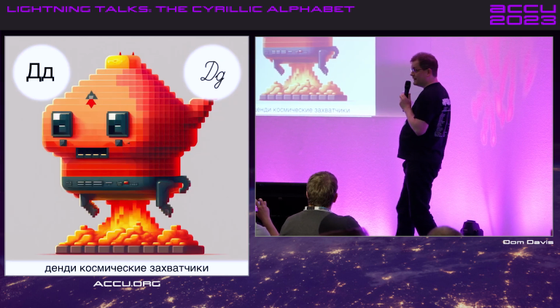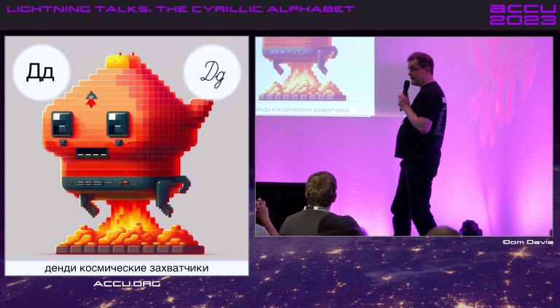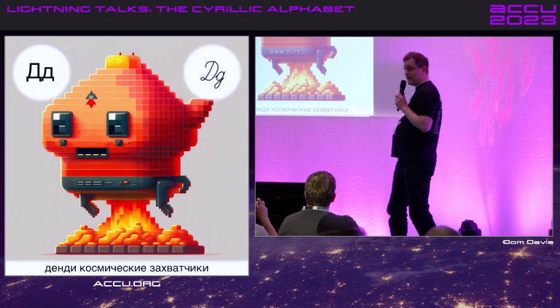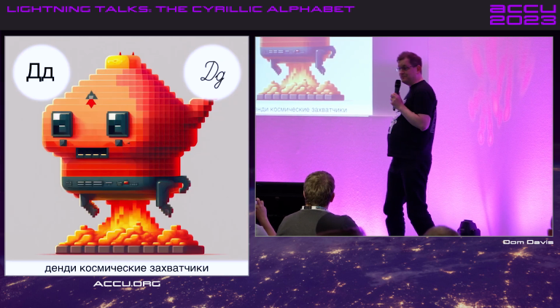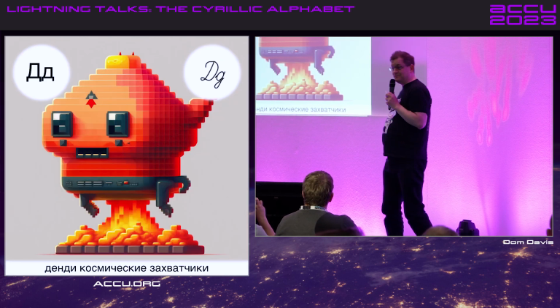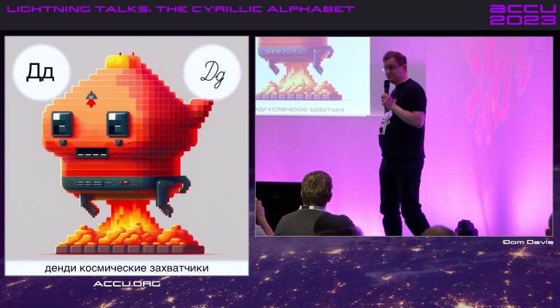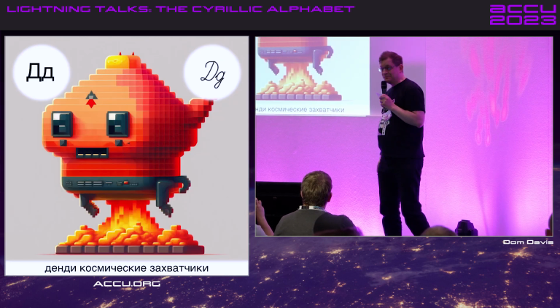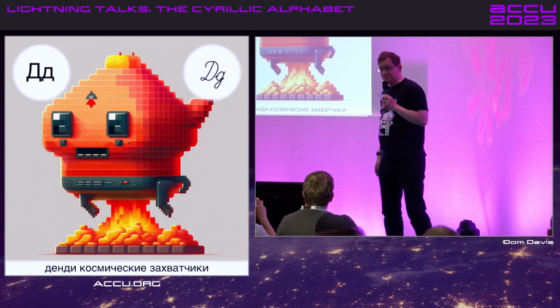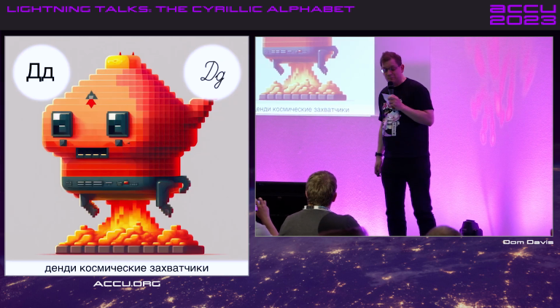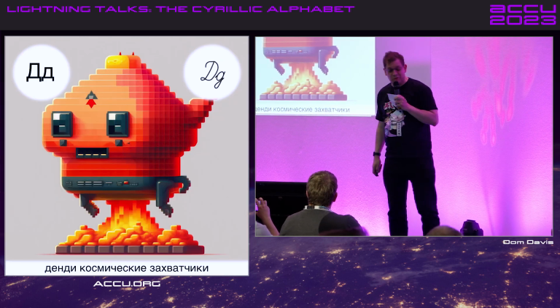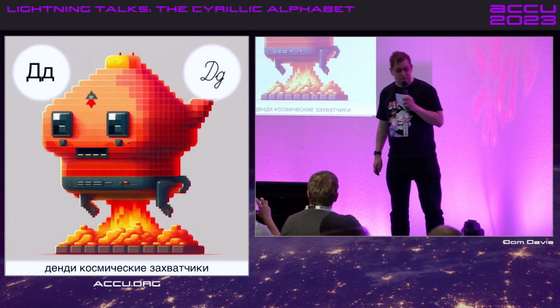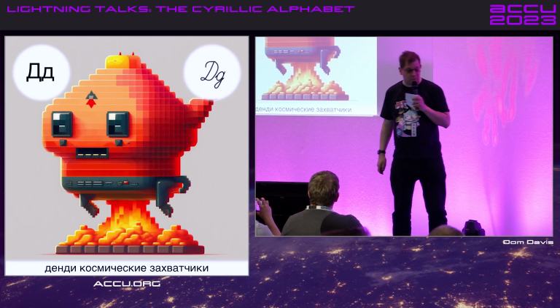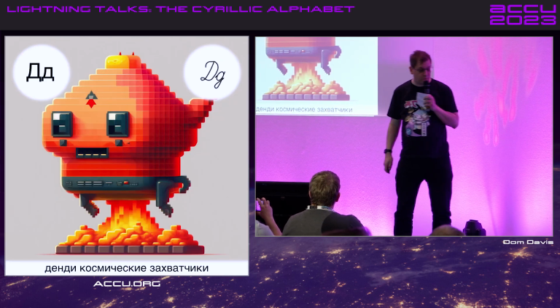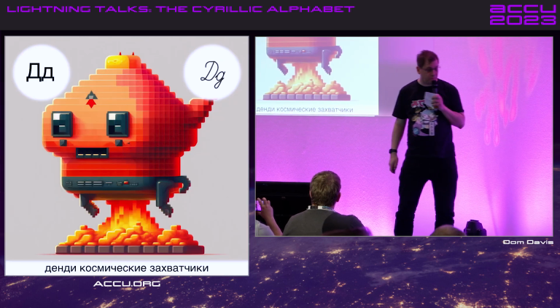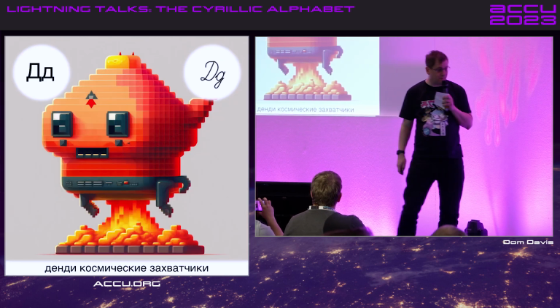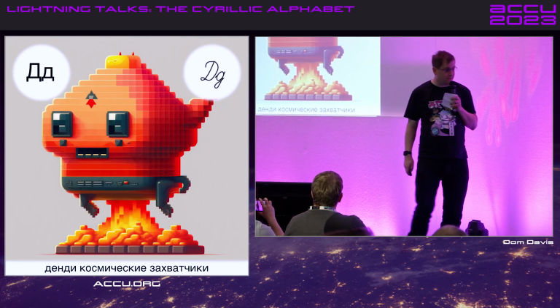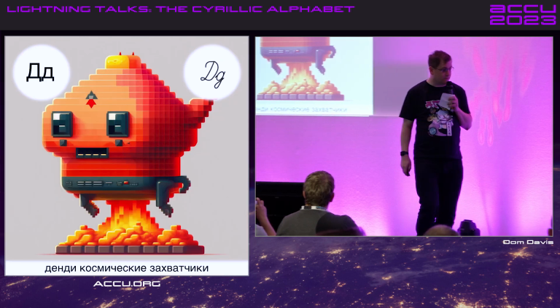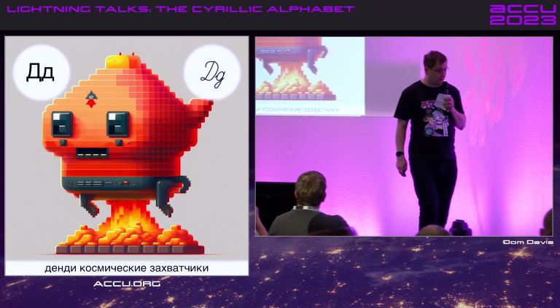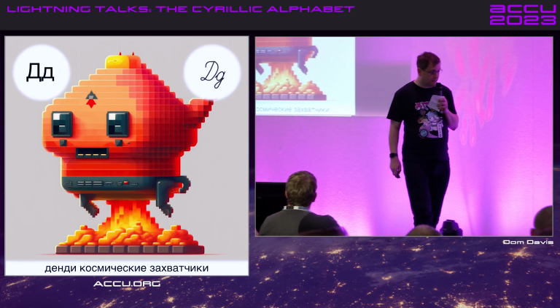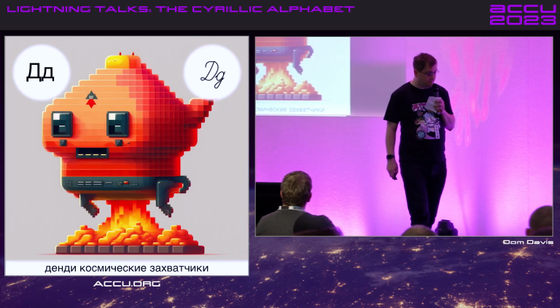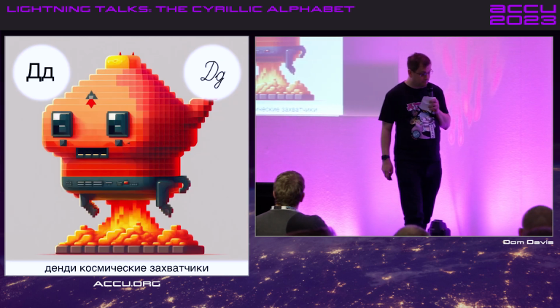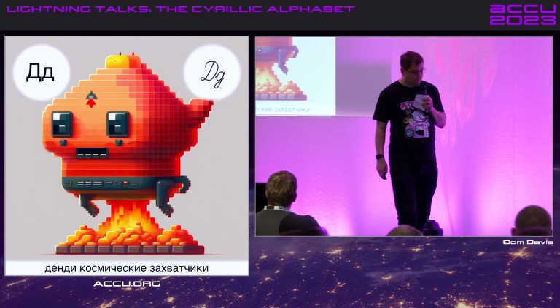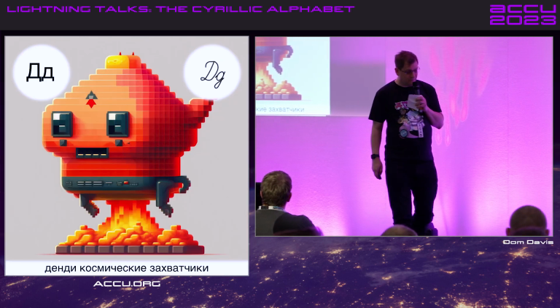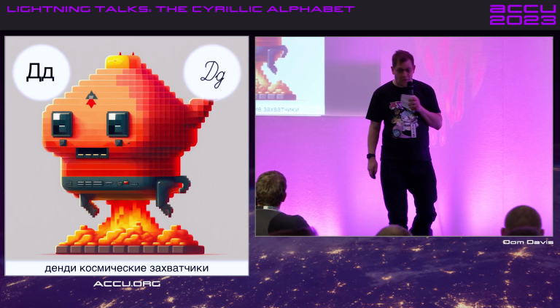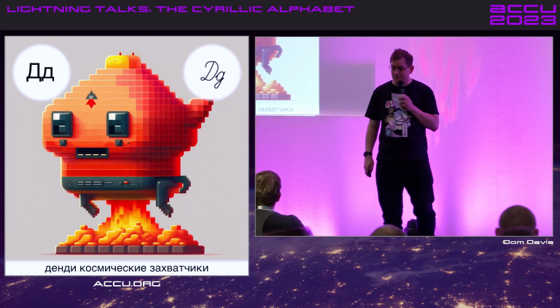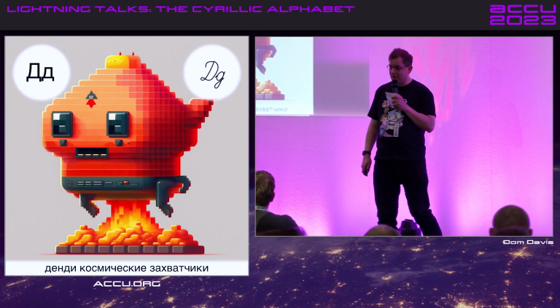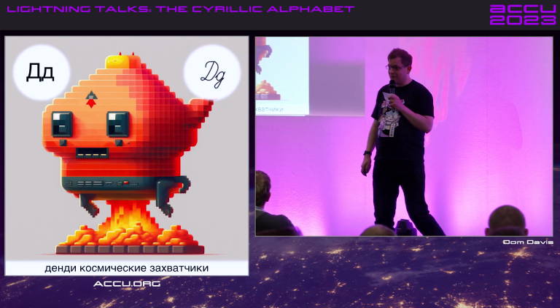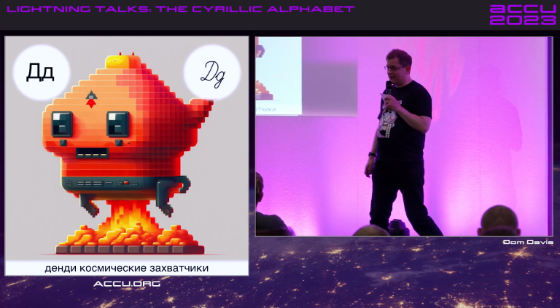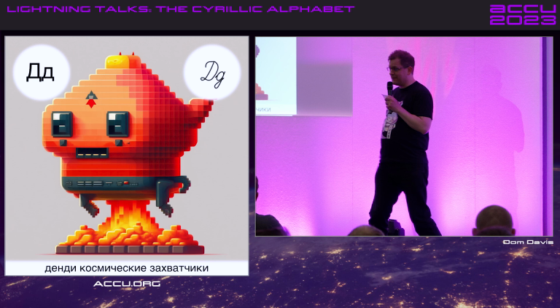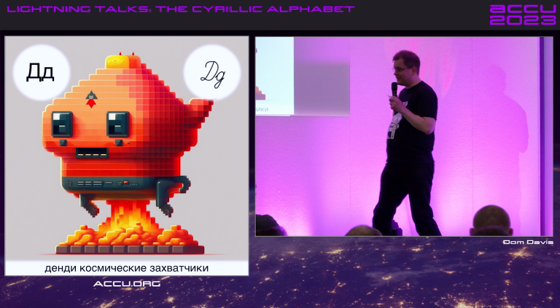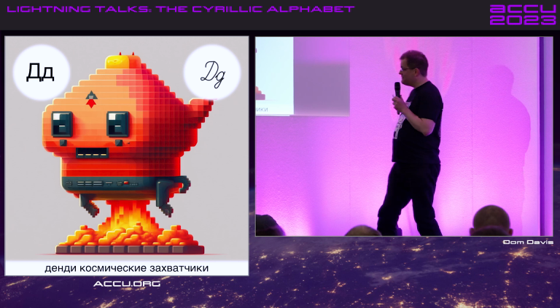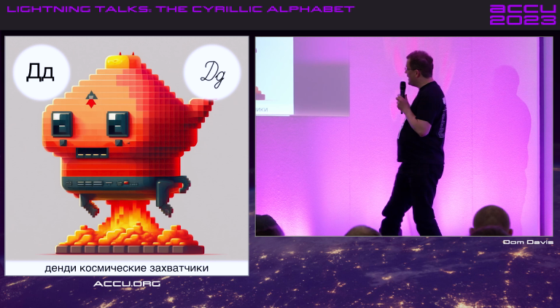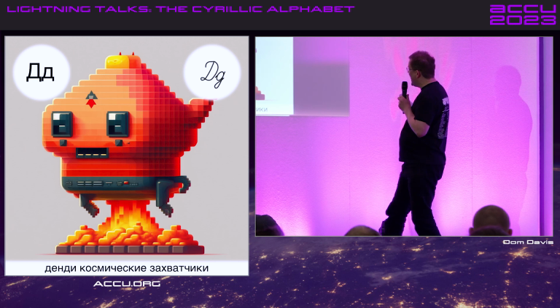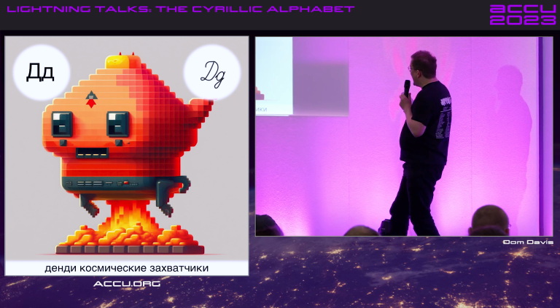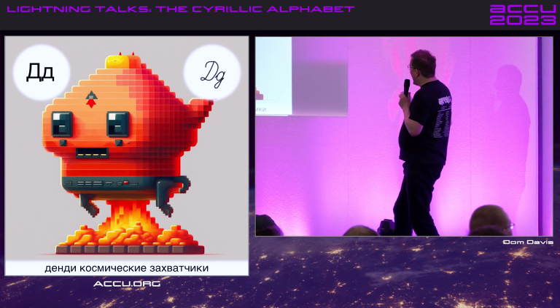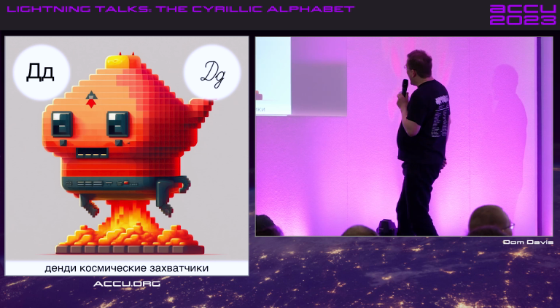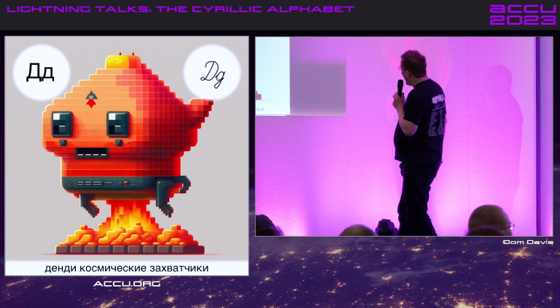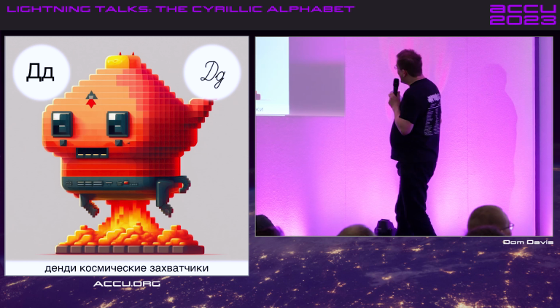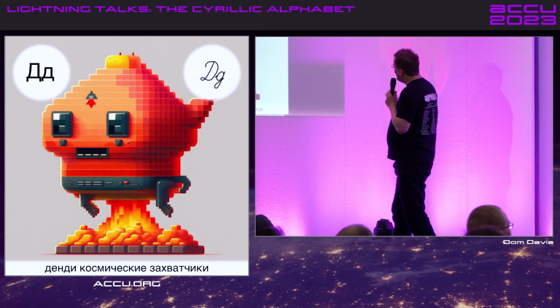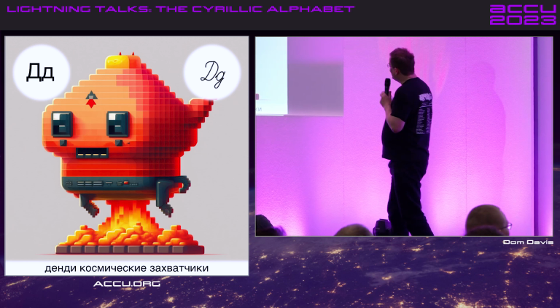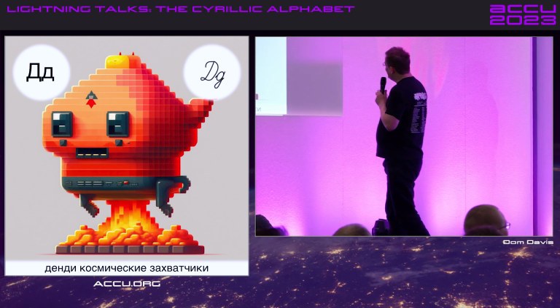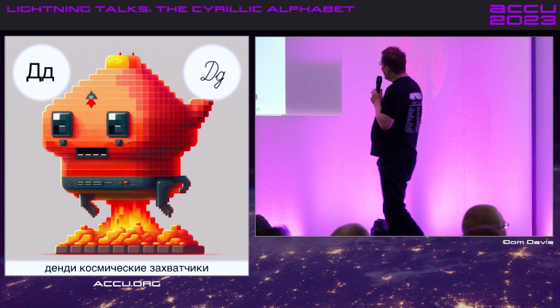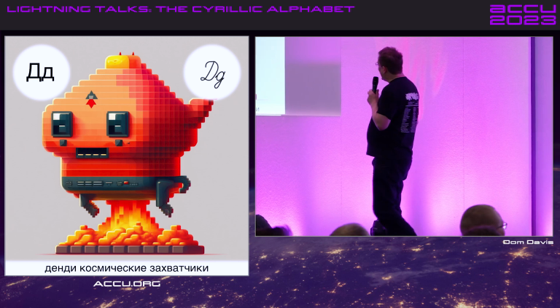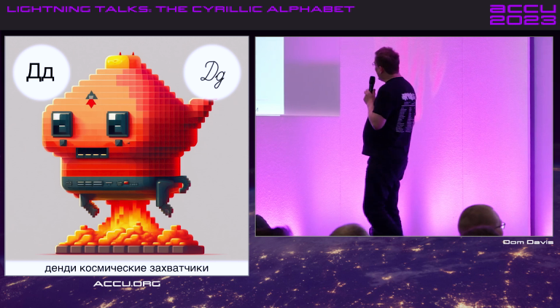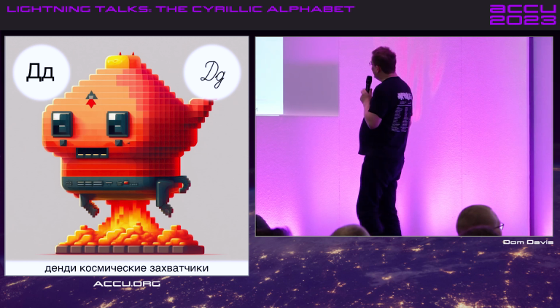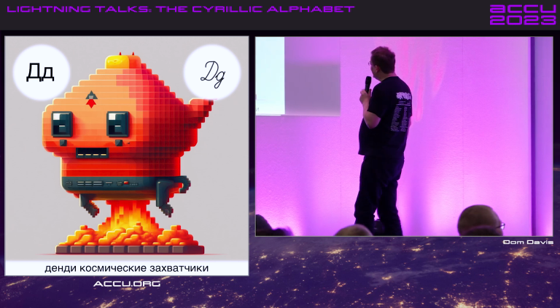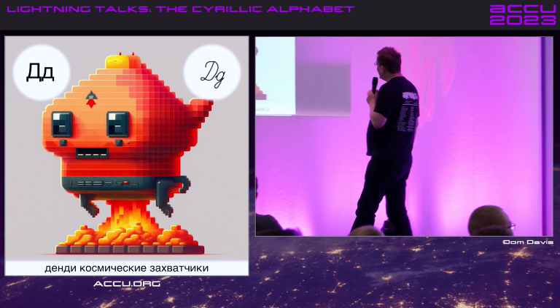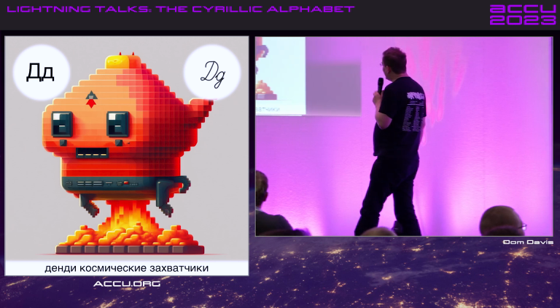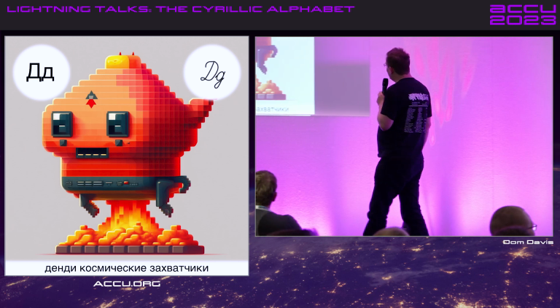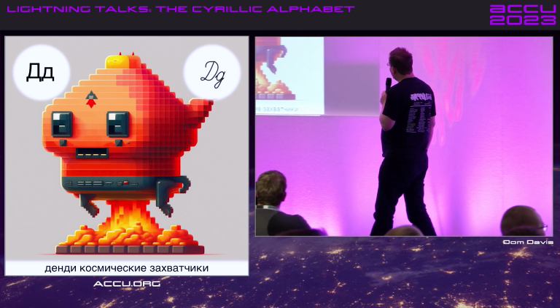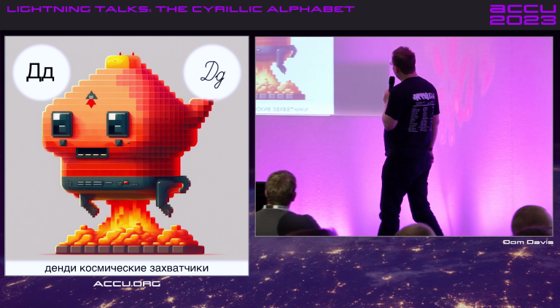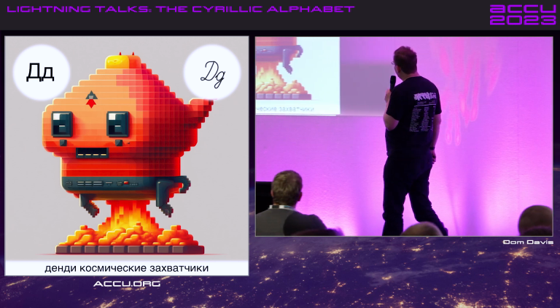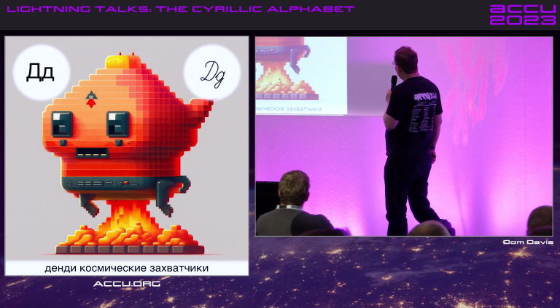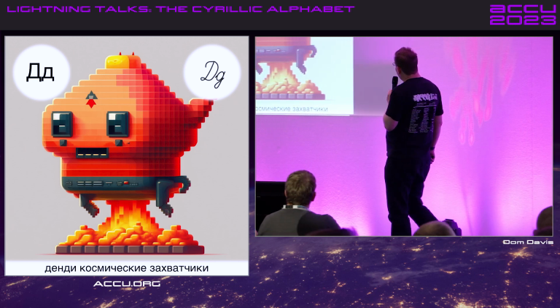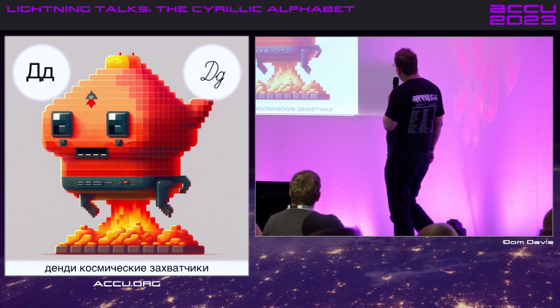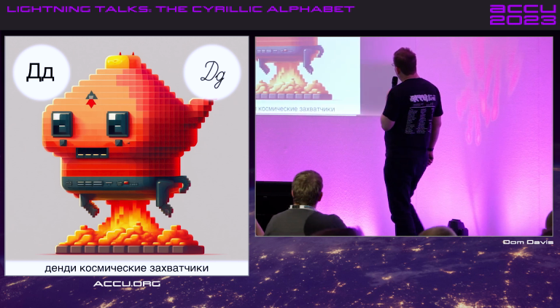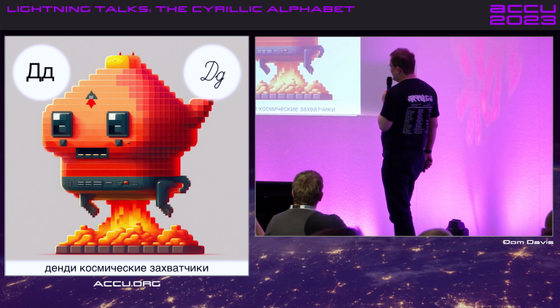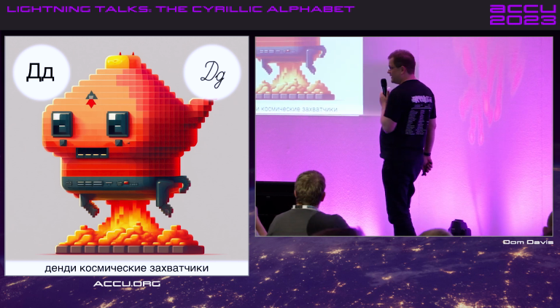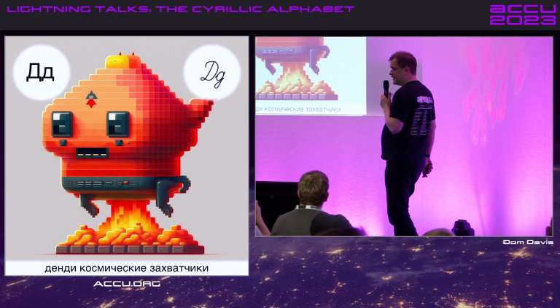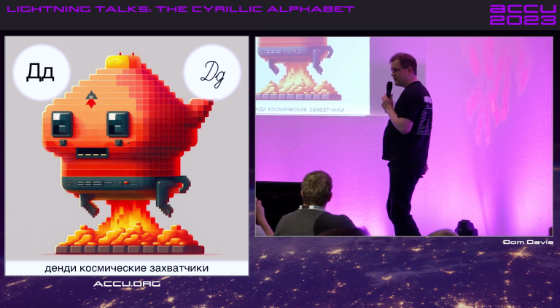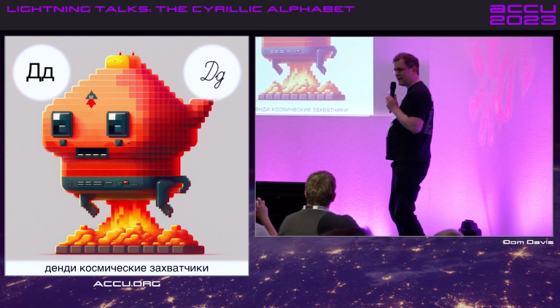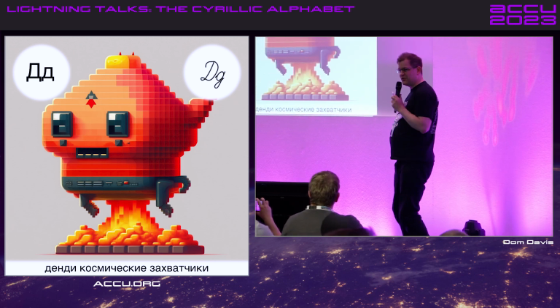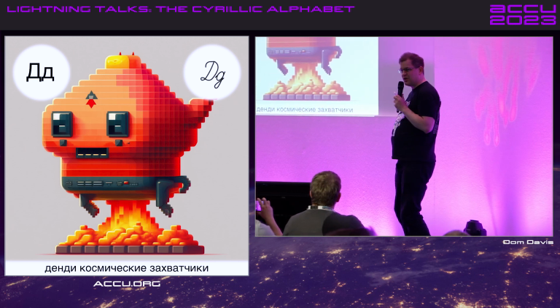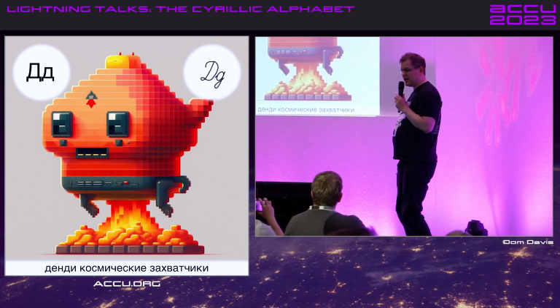De, which I call Space Invader, for obvious reasons. And again, looking at the cursive — lowercase G.